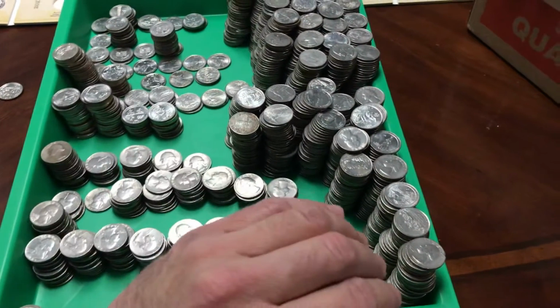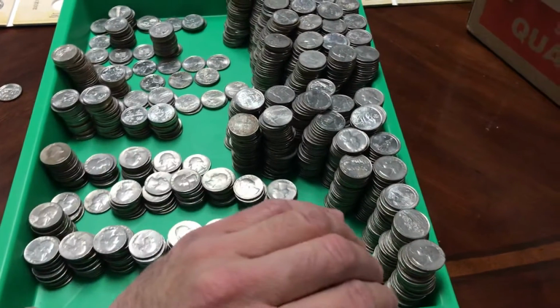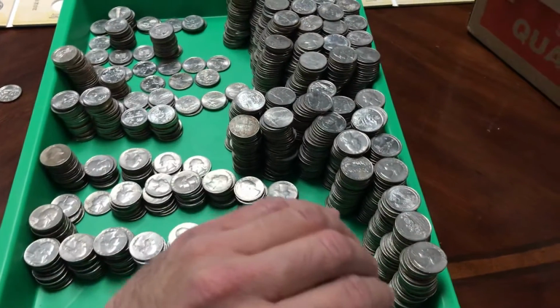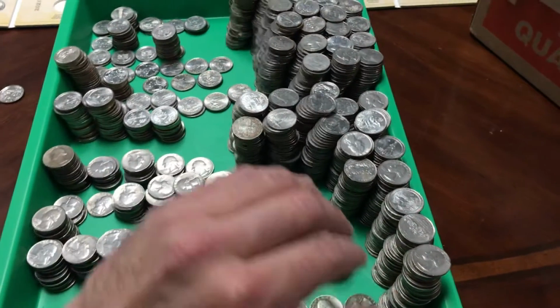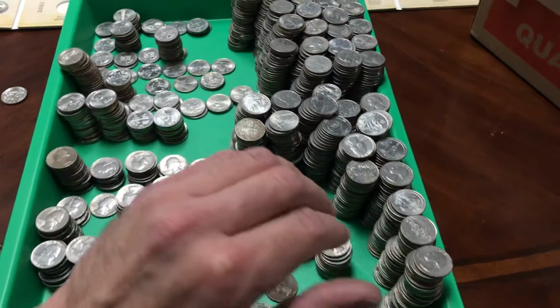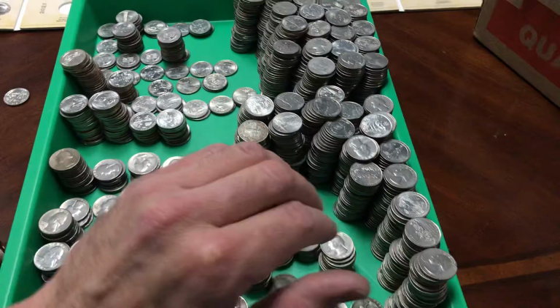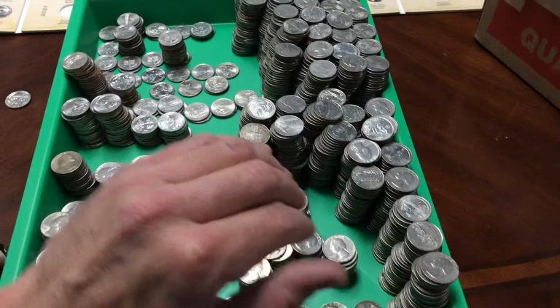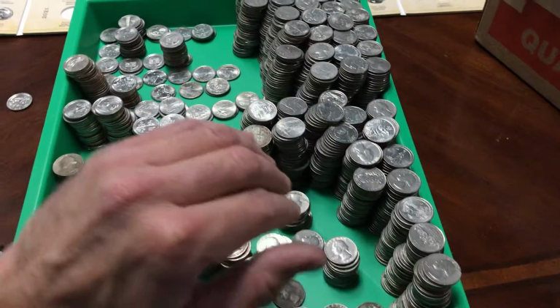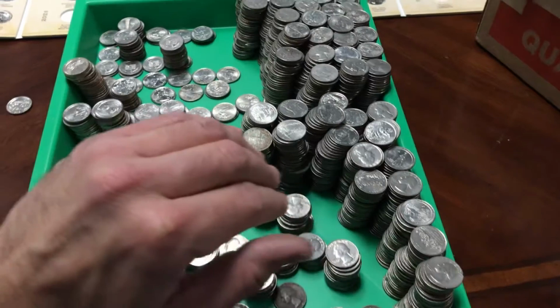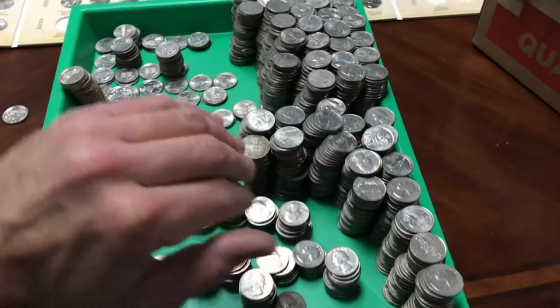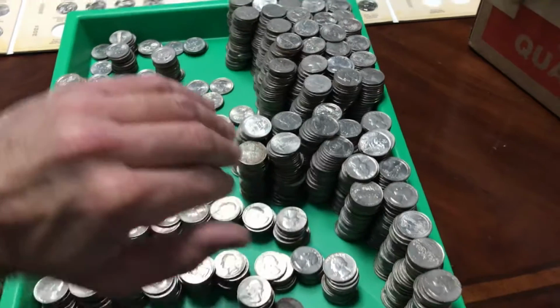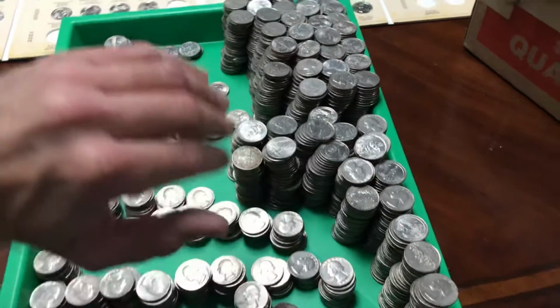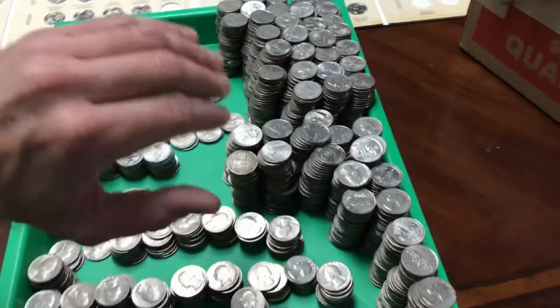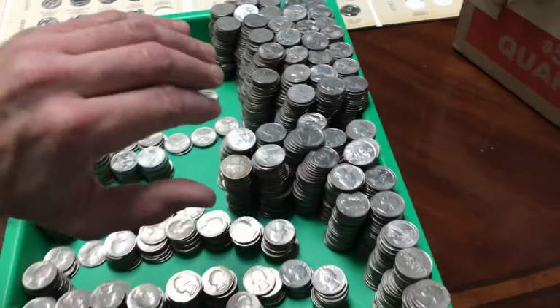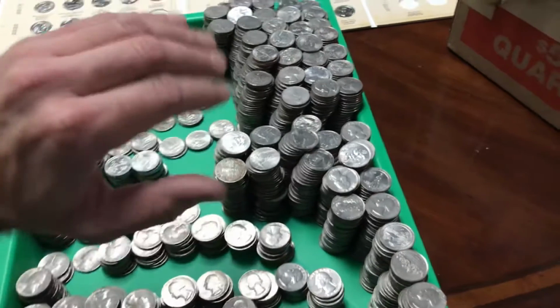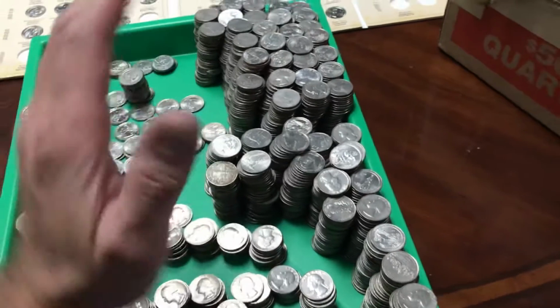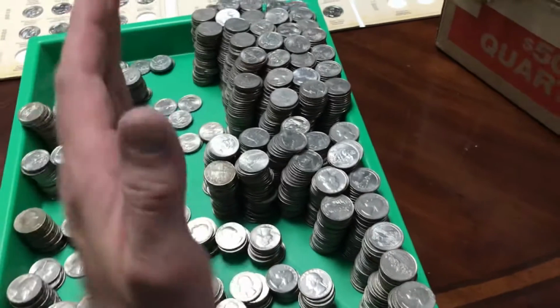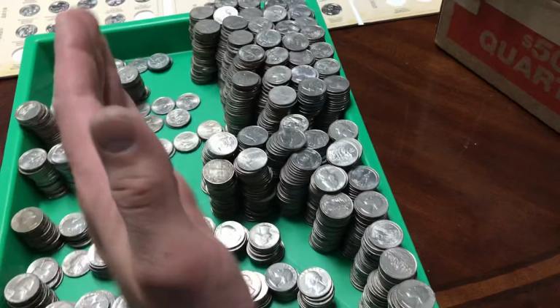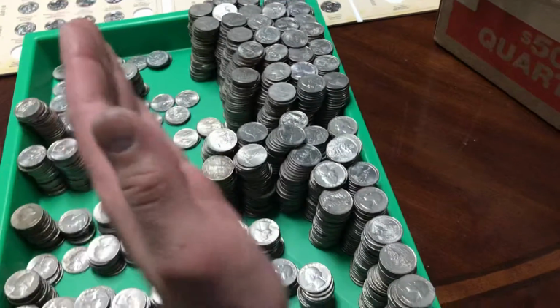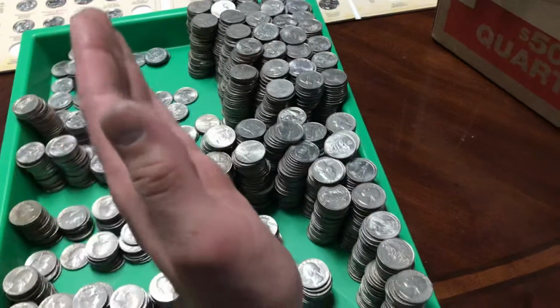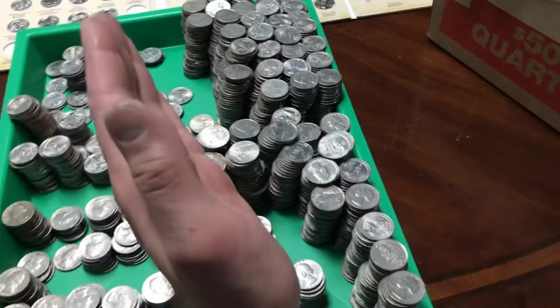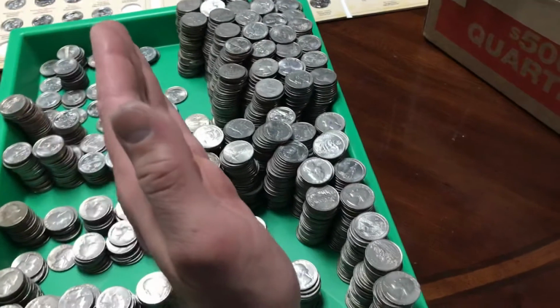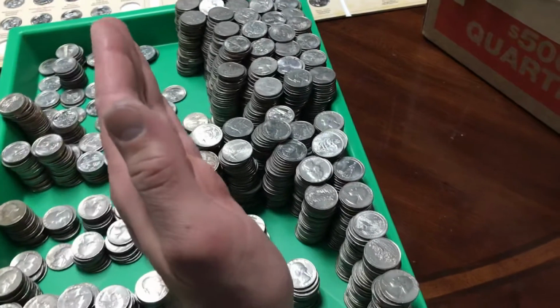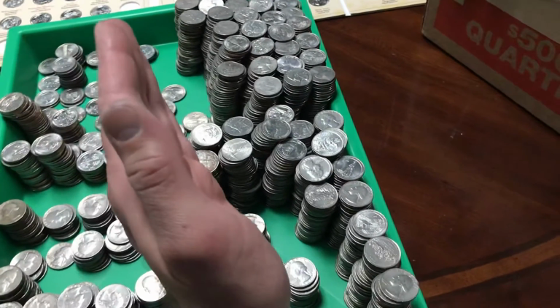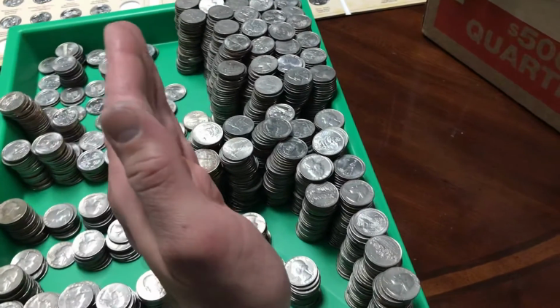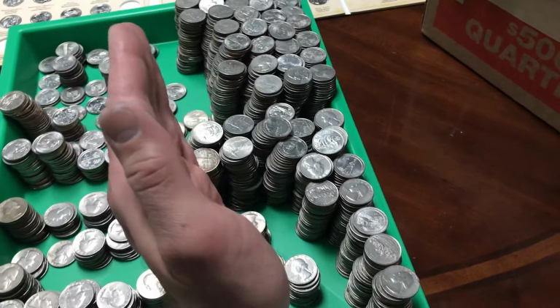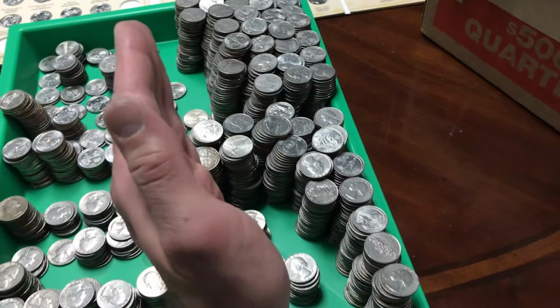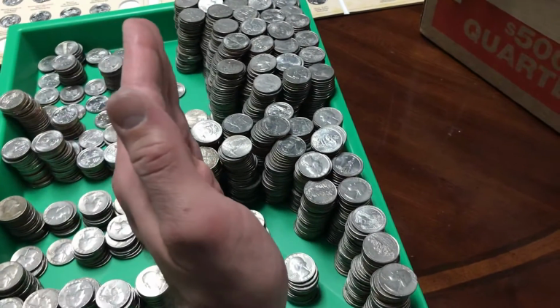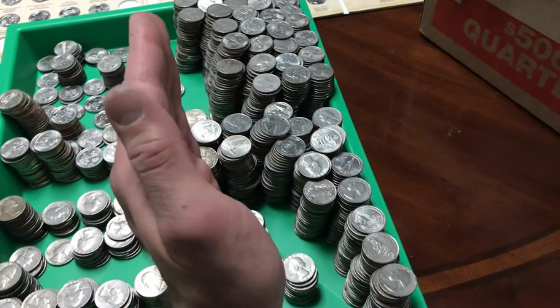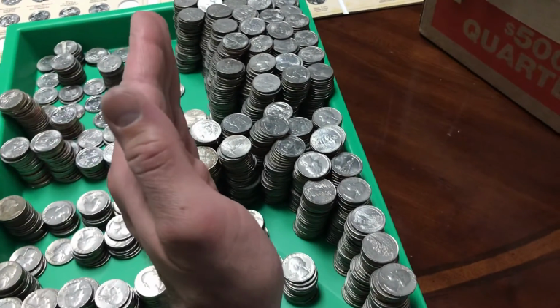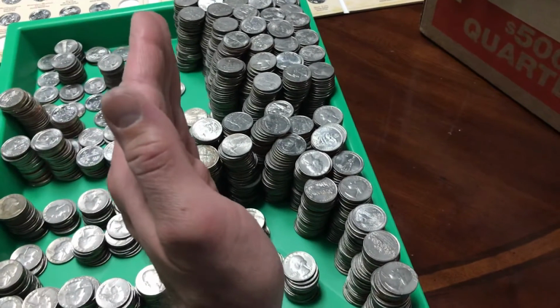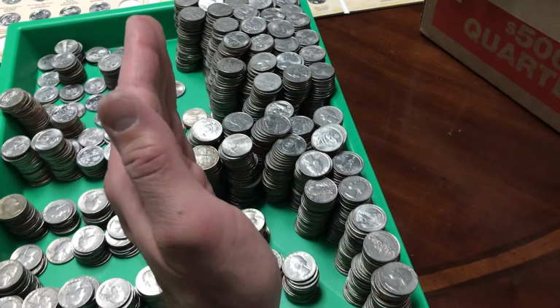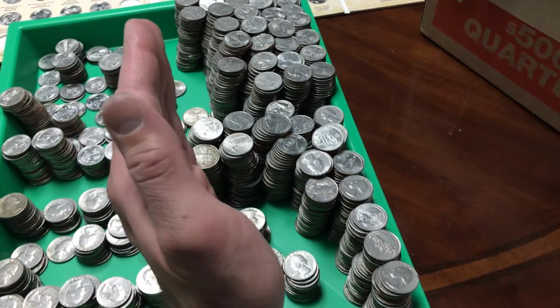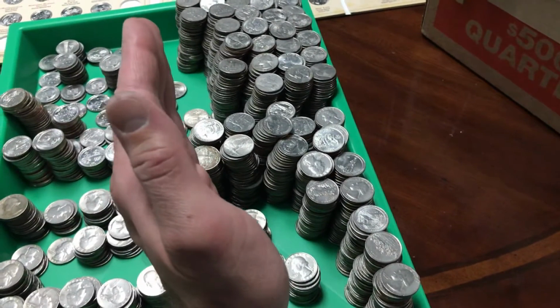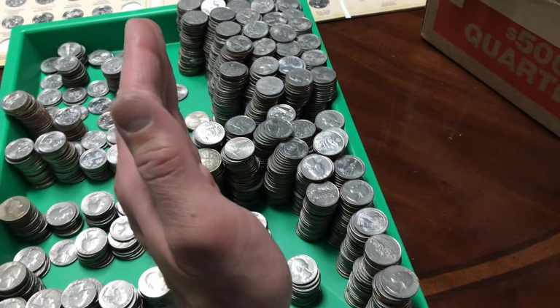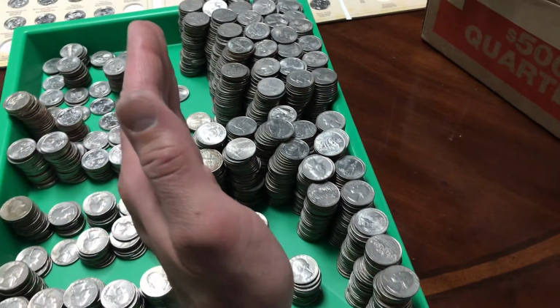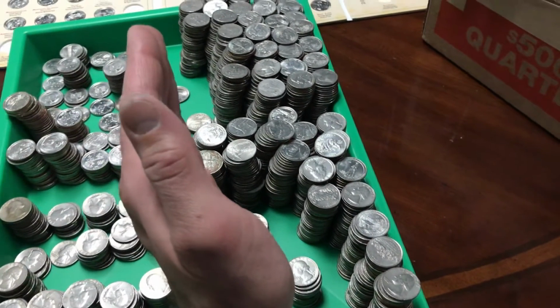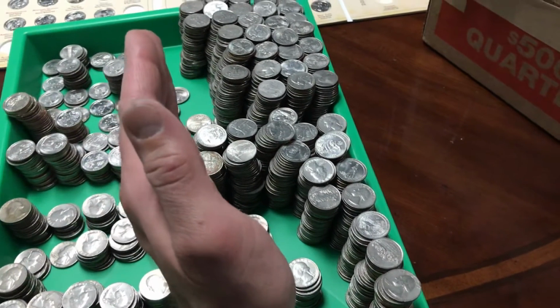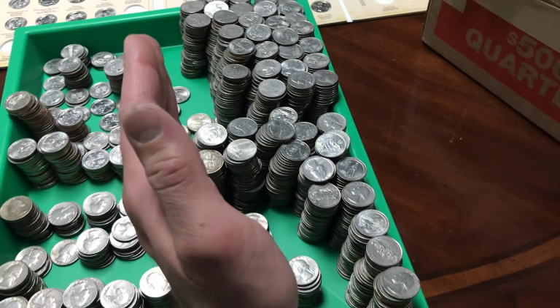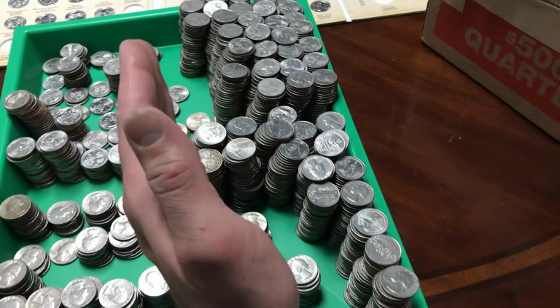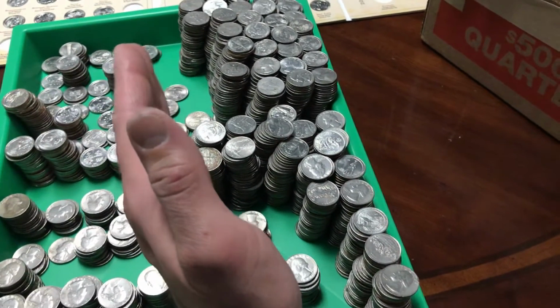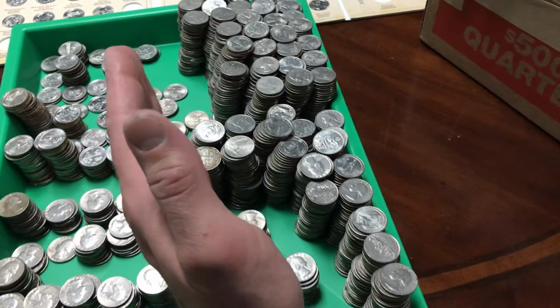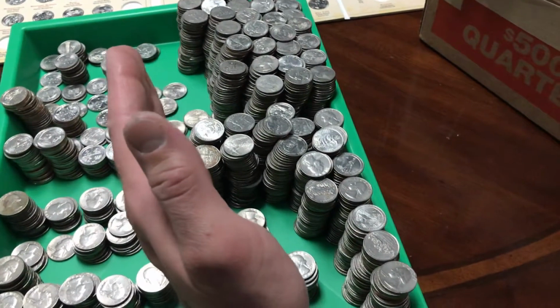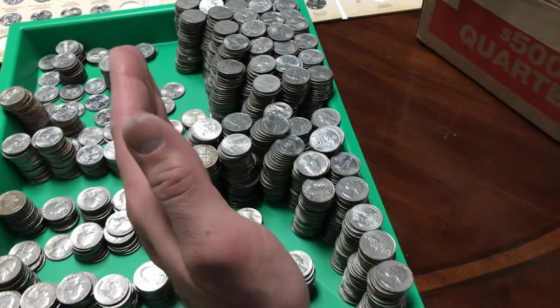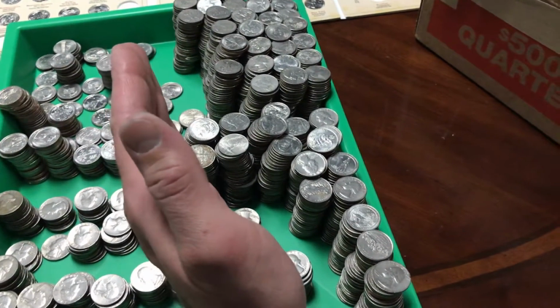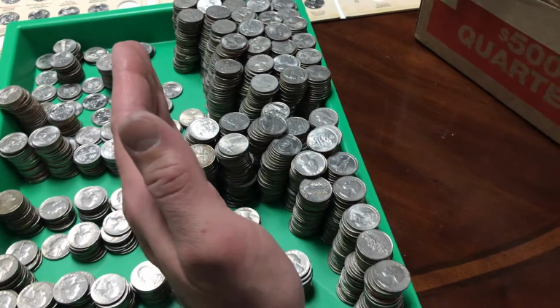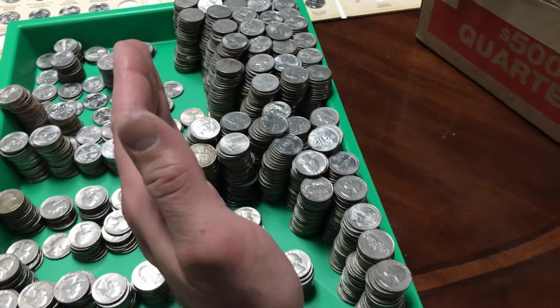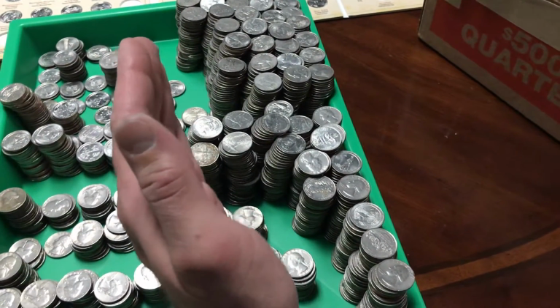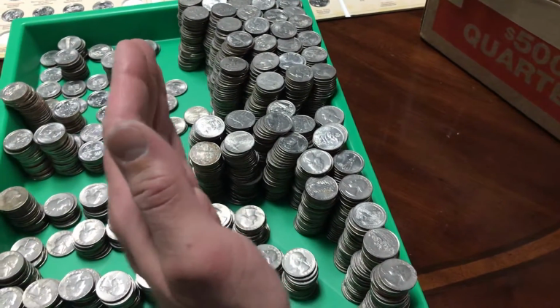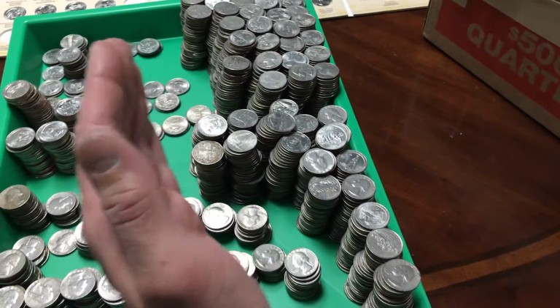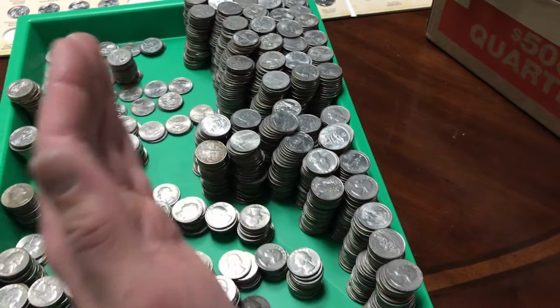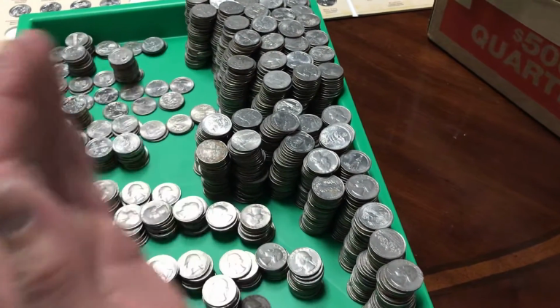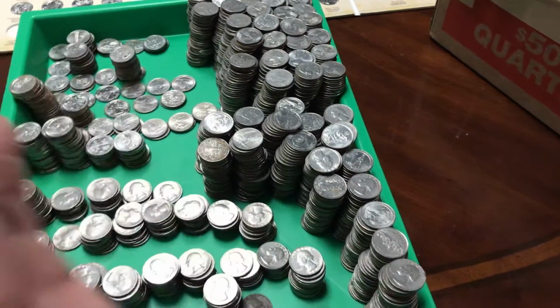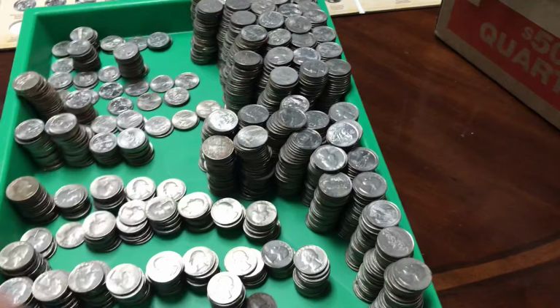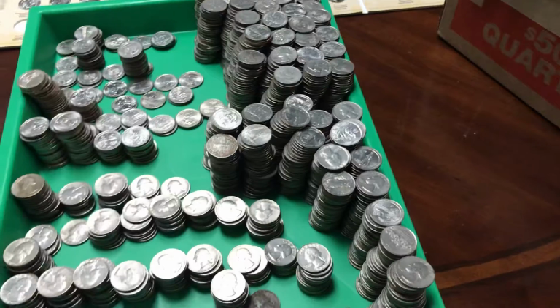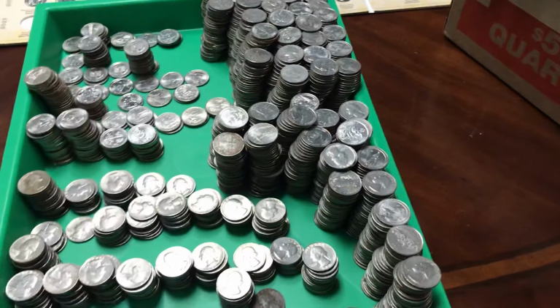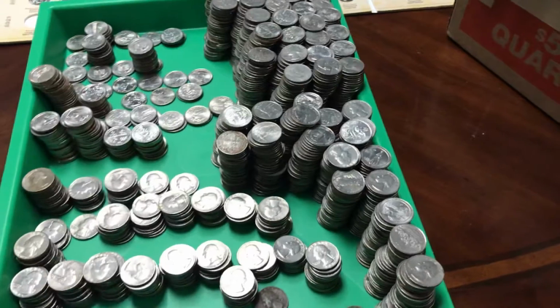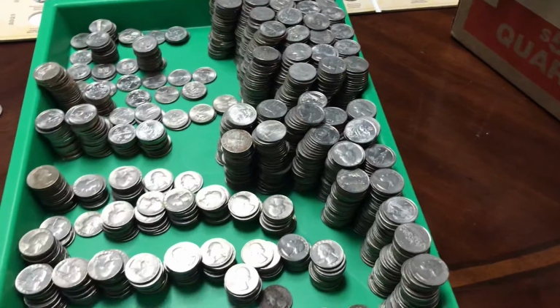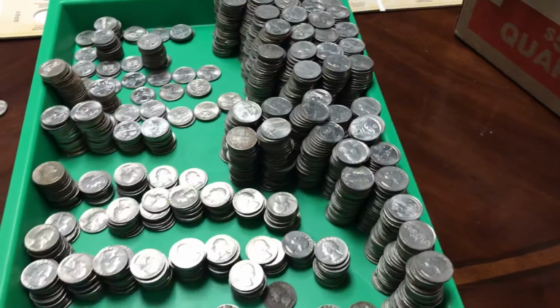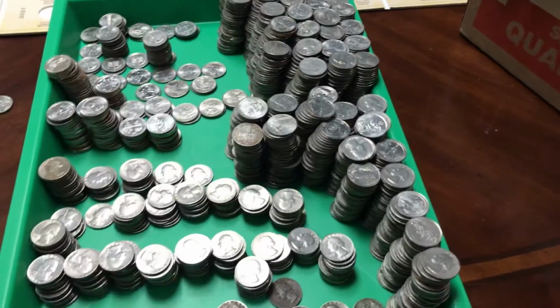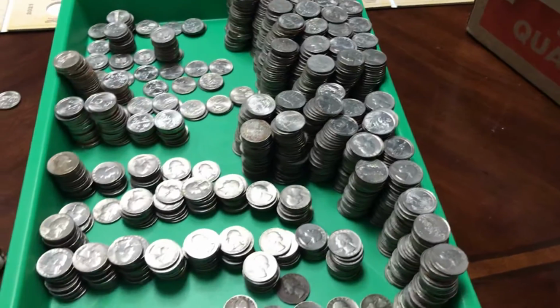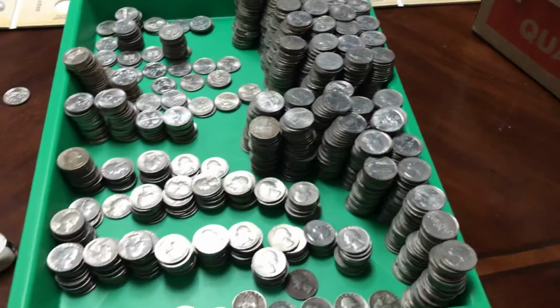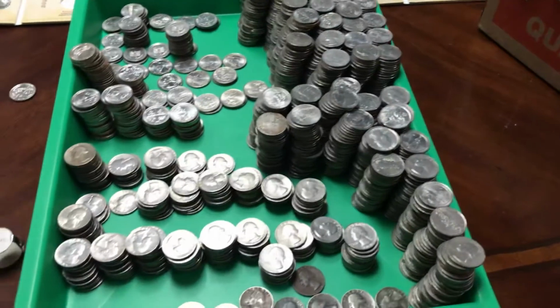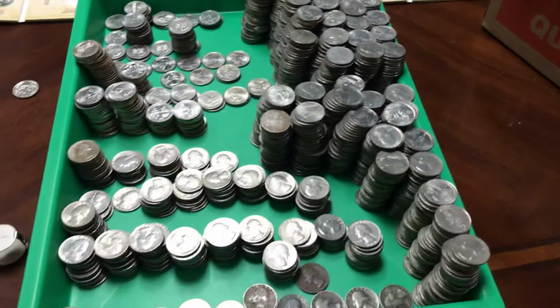All these on this side will go back to Coinstar, and I will do the Amazon gift card so there's no fee.